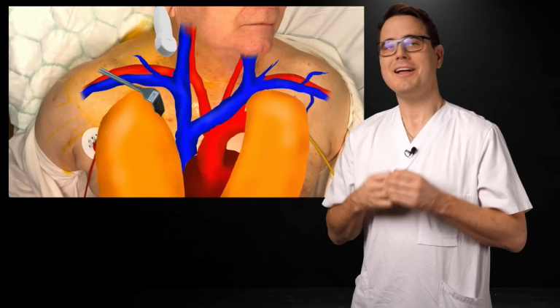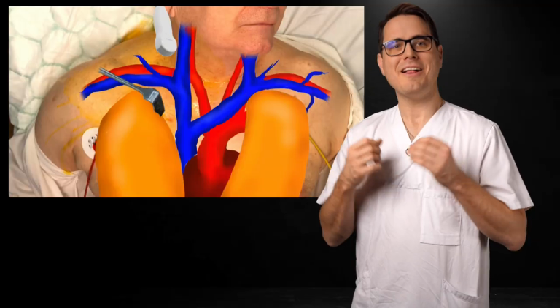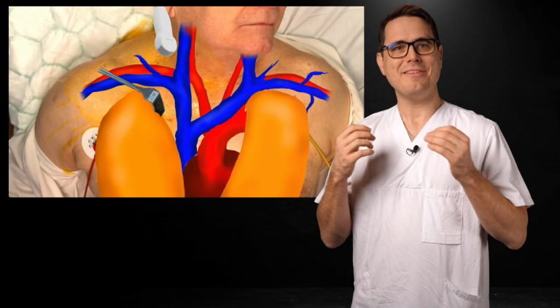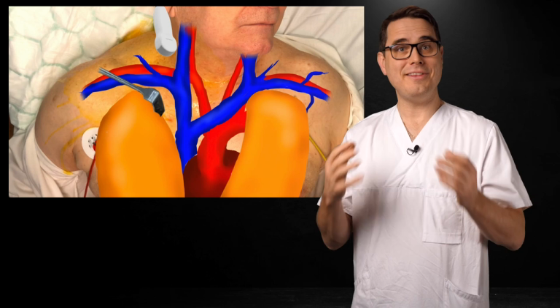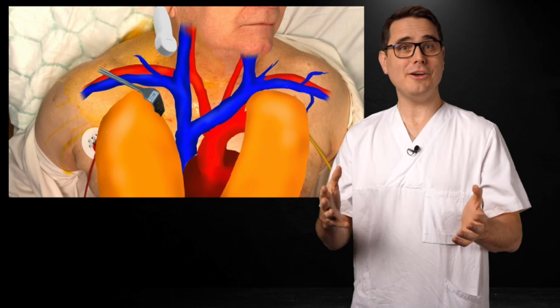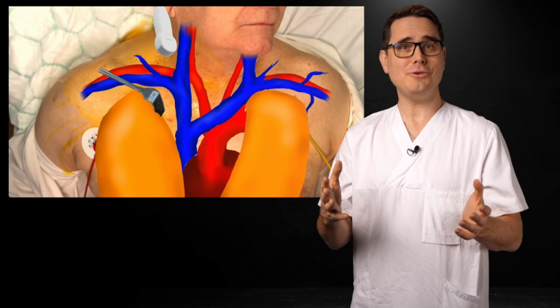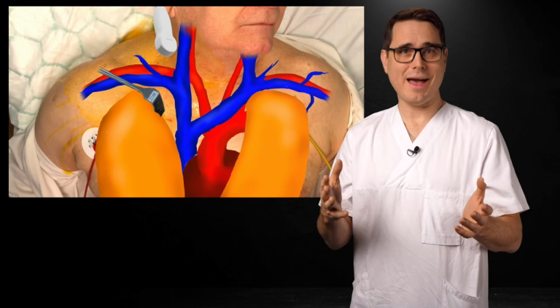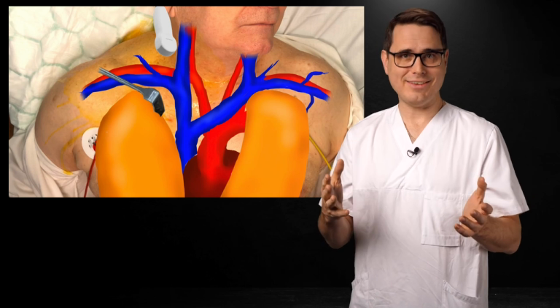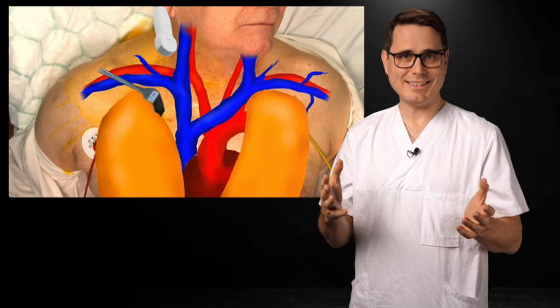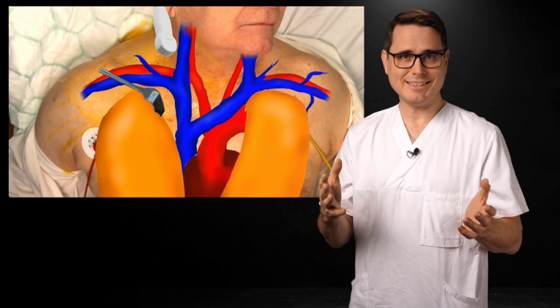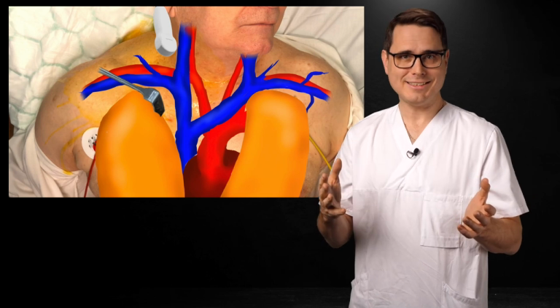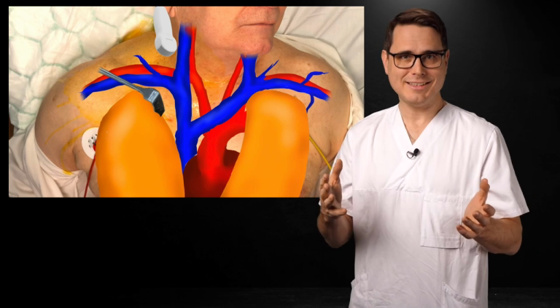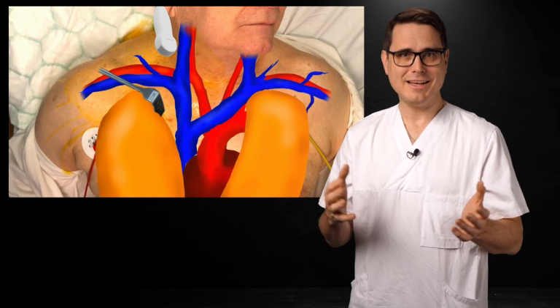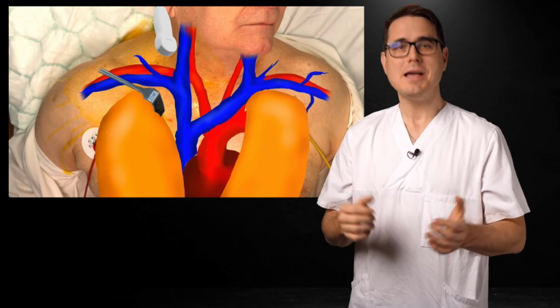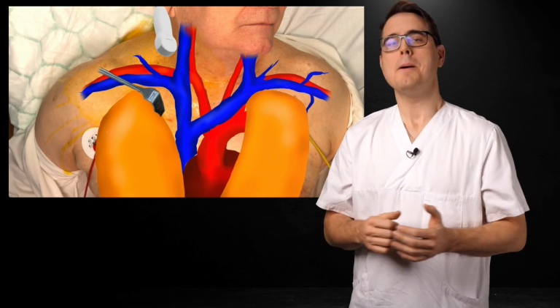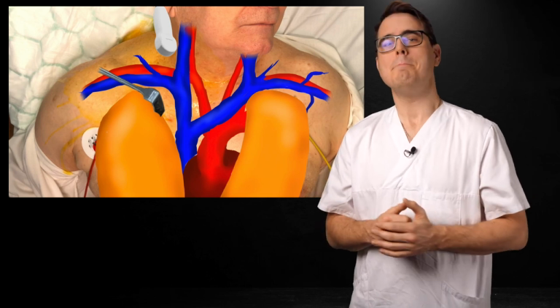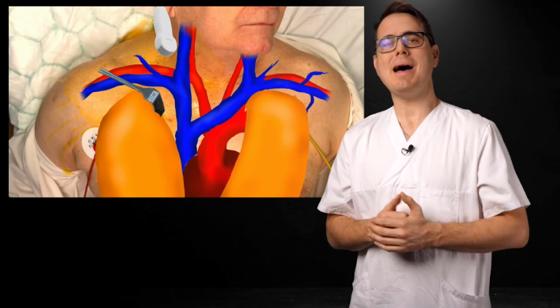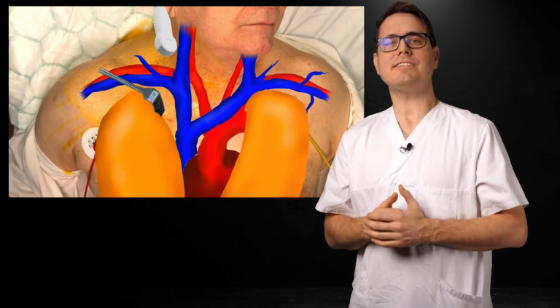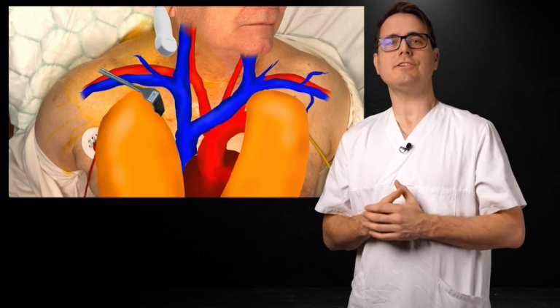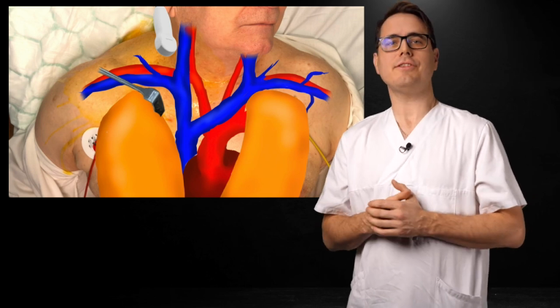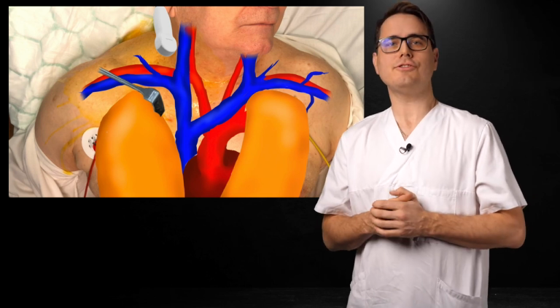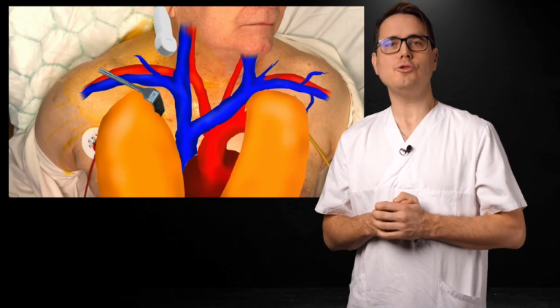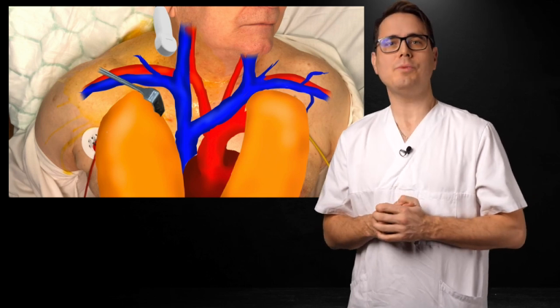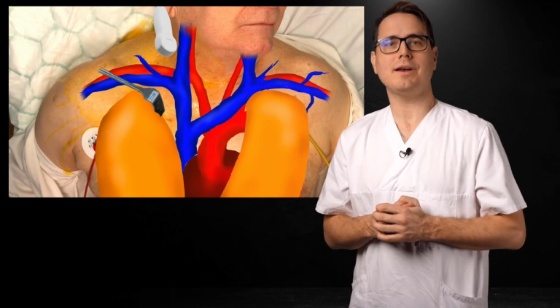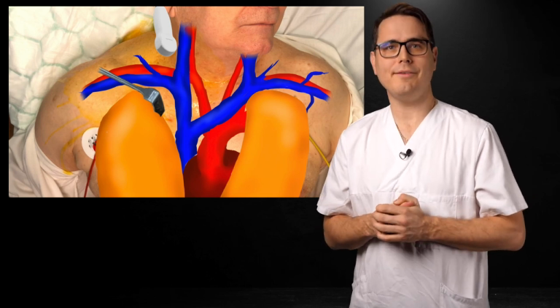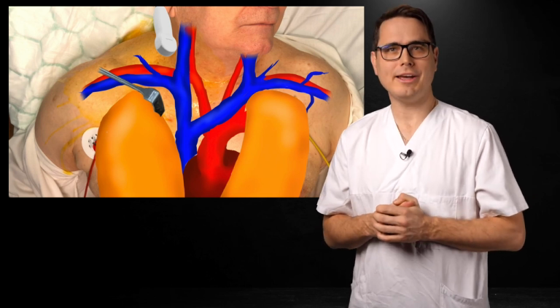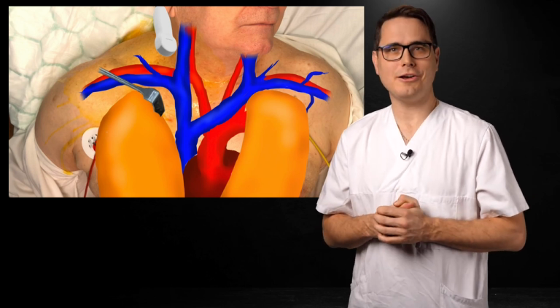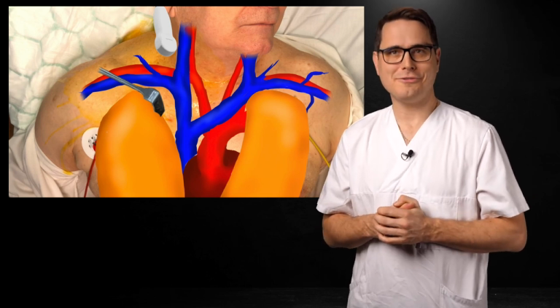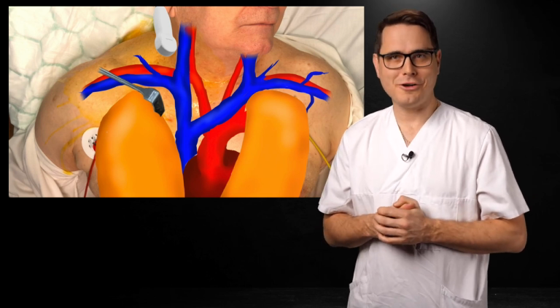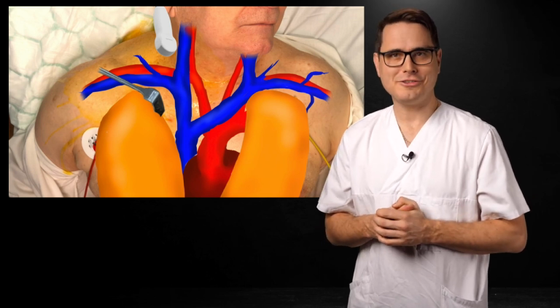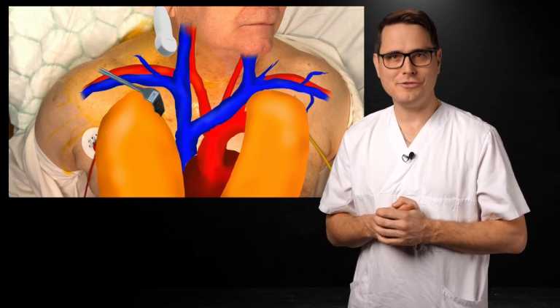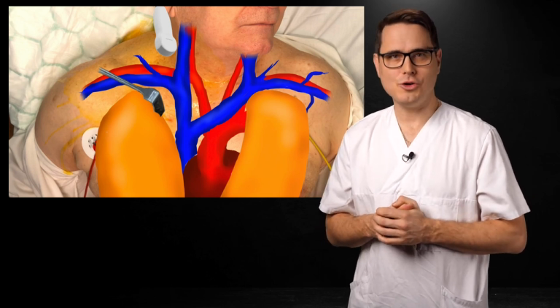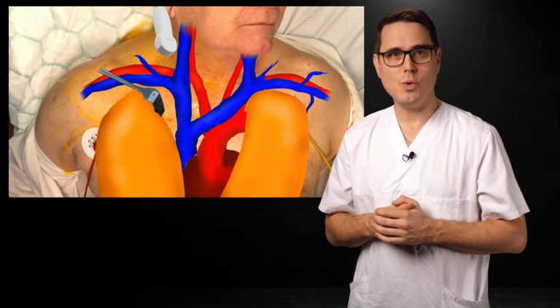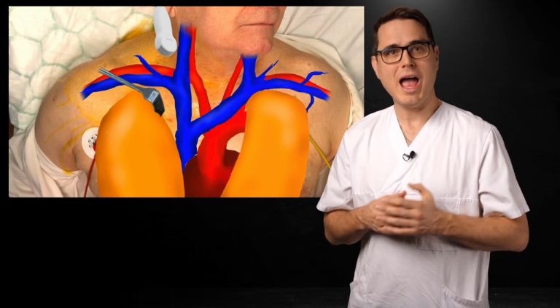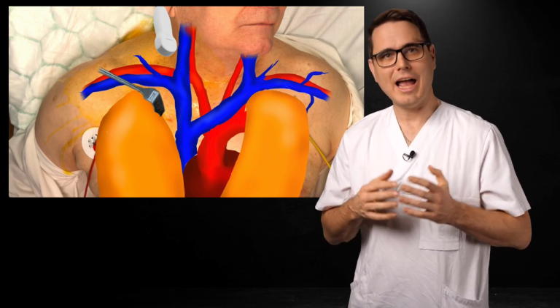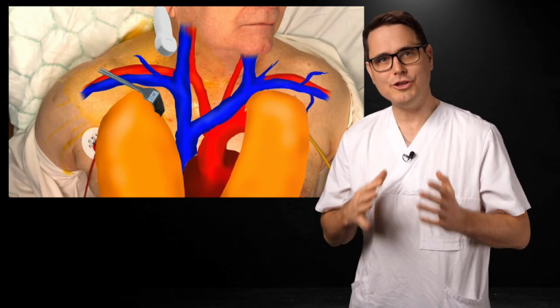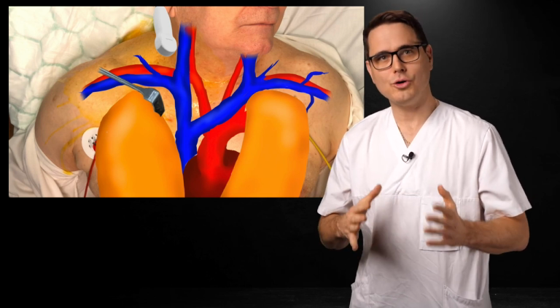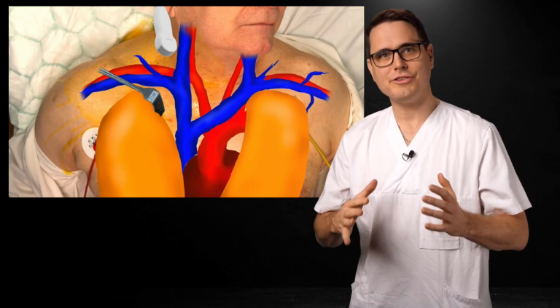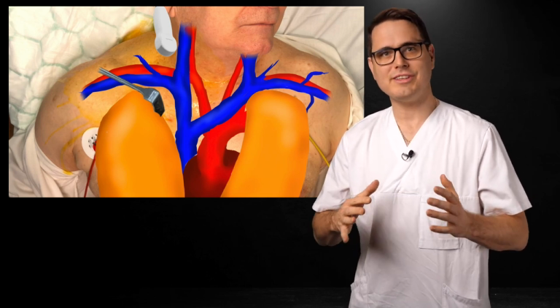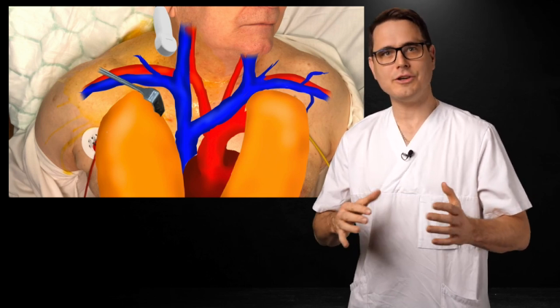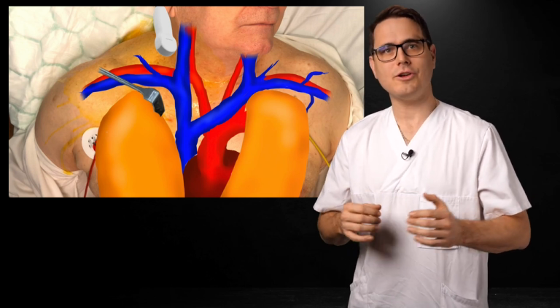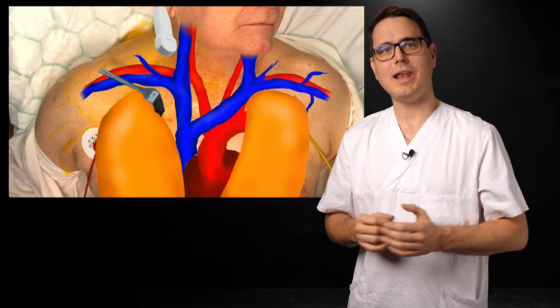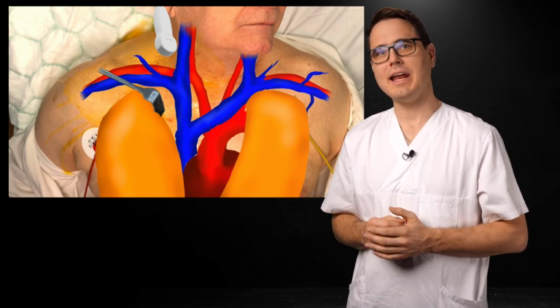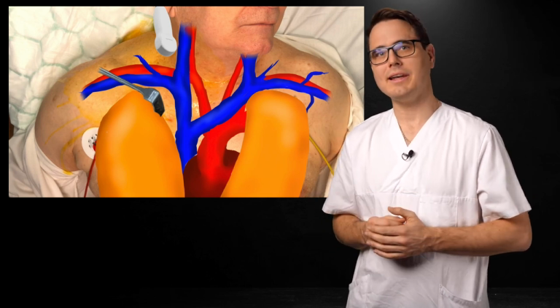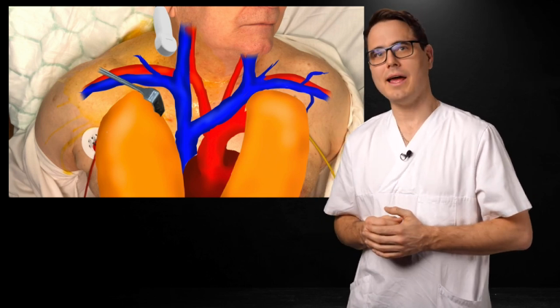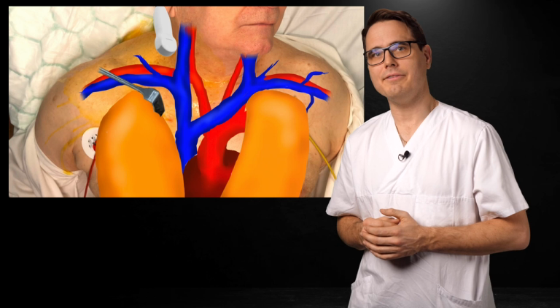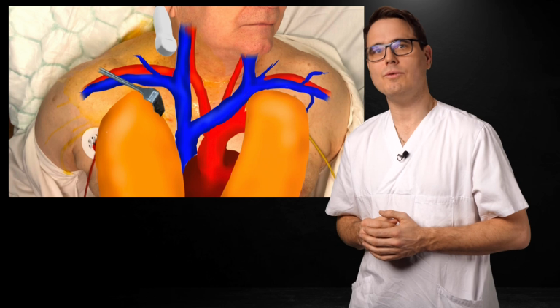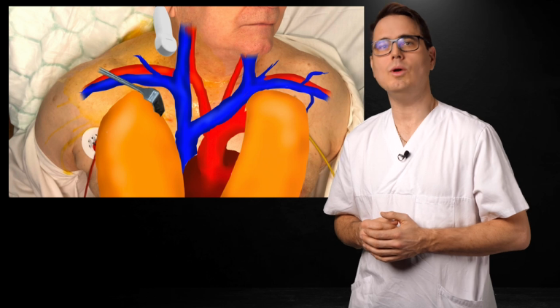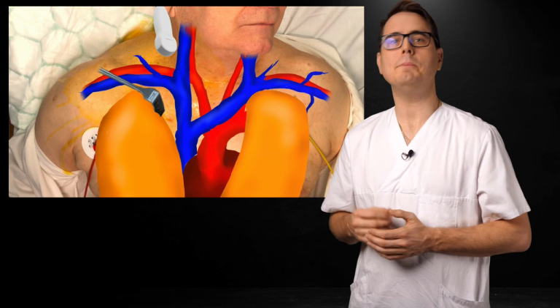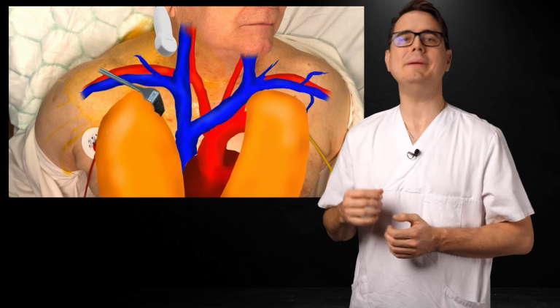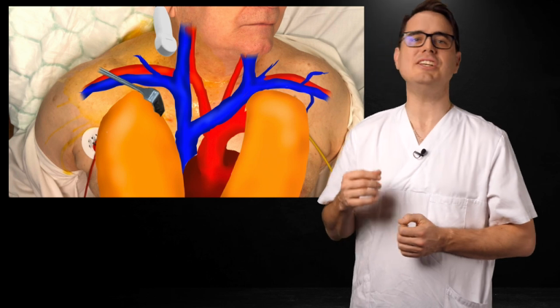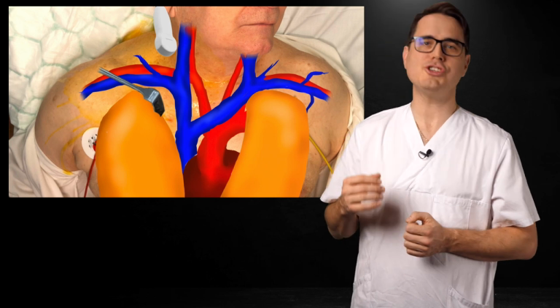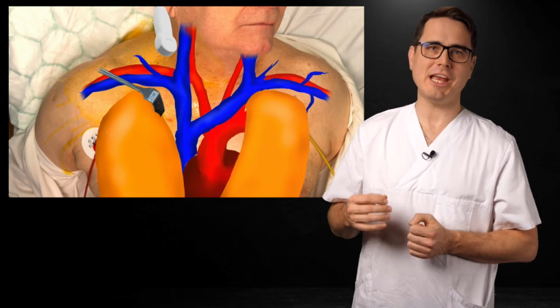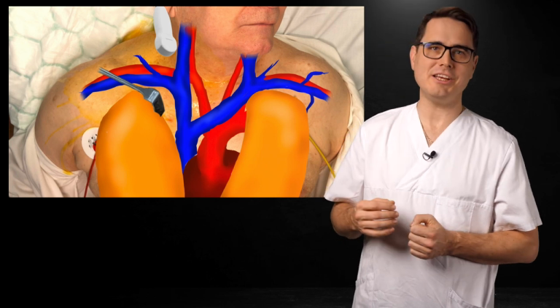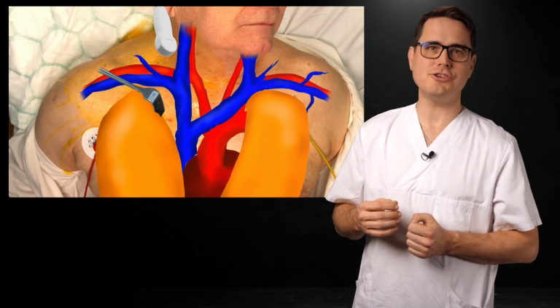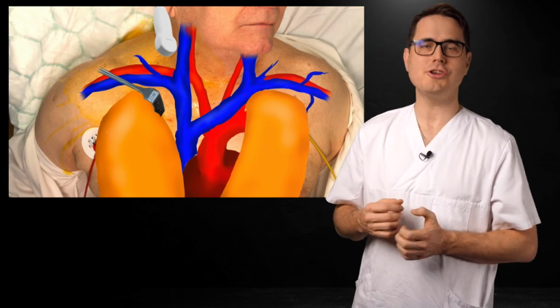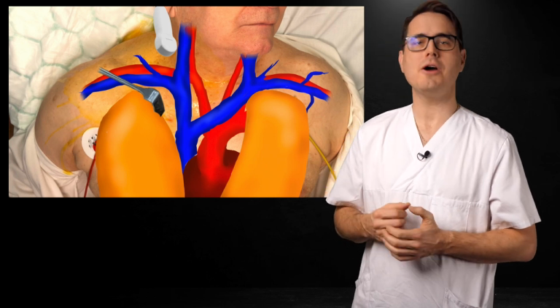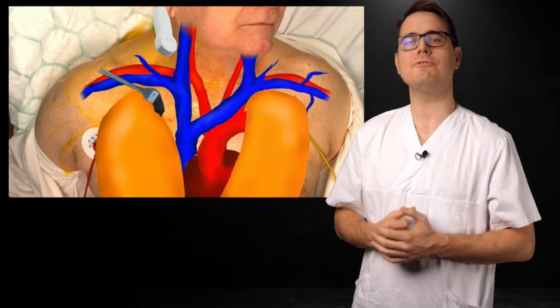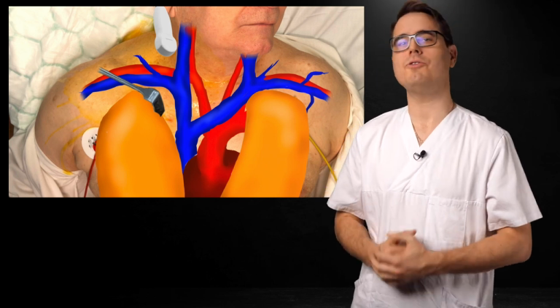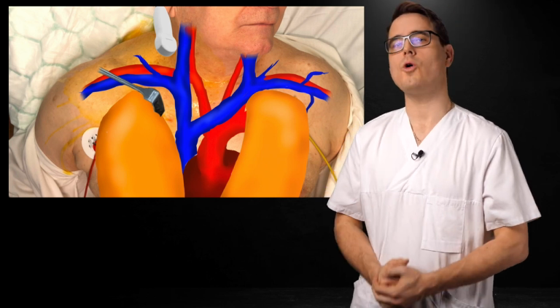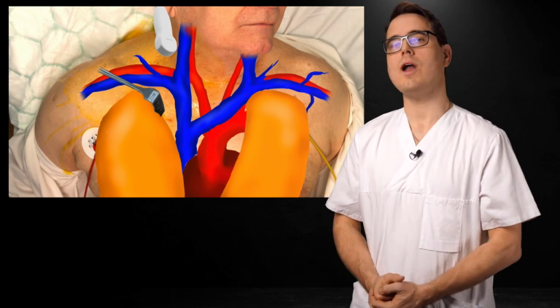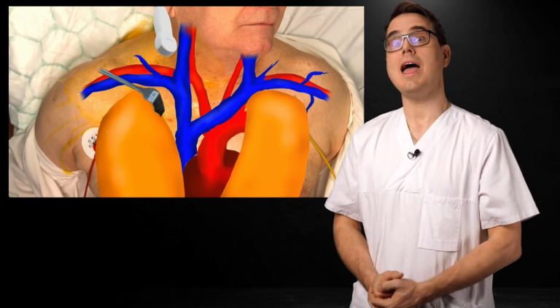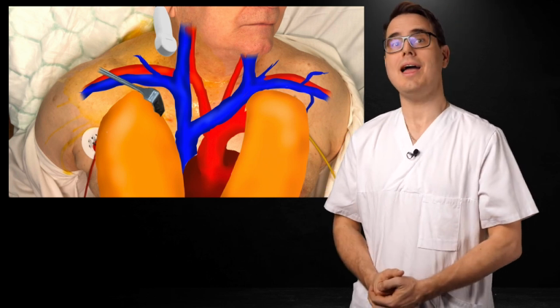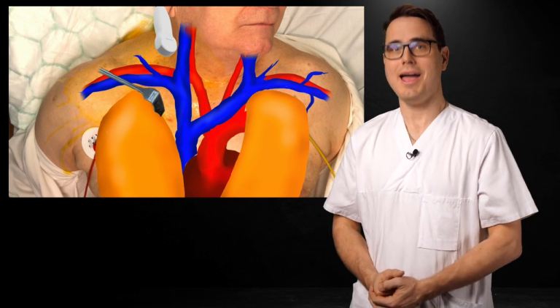Like so. There you have it. Master the supraclavicular fossa view, and your central line life will be changed forever.